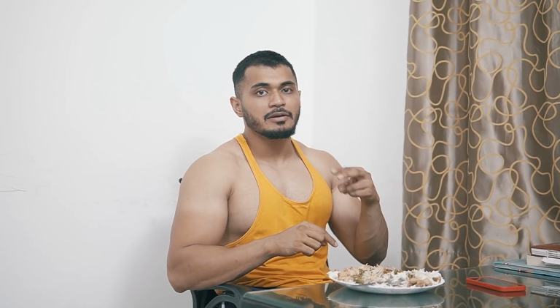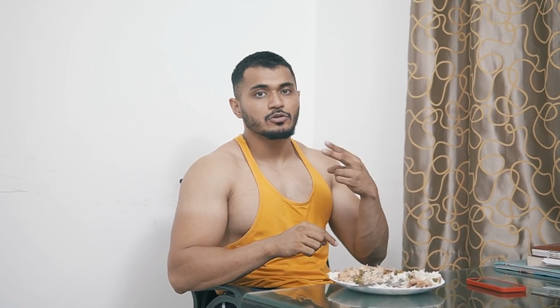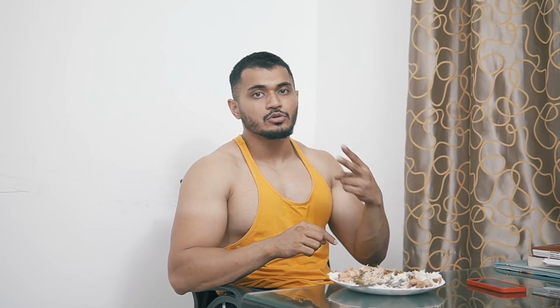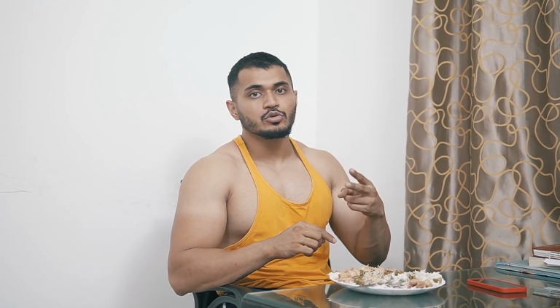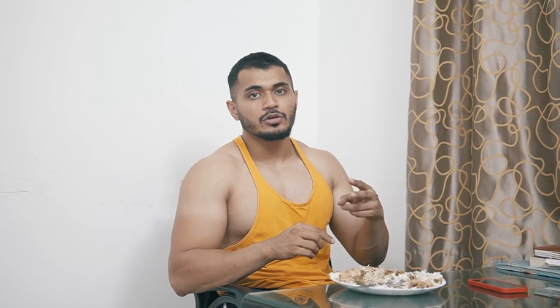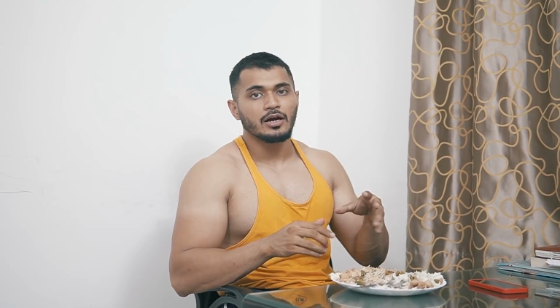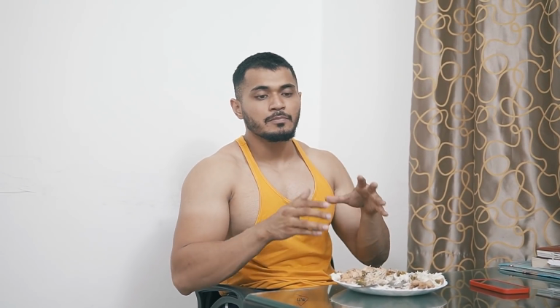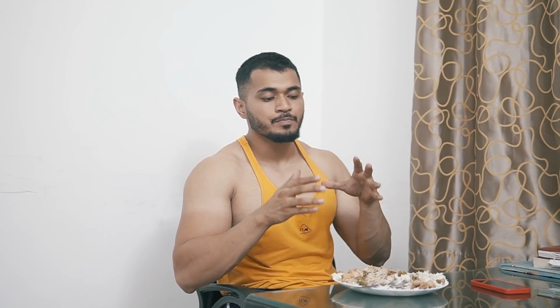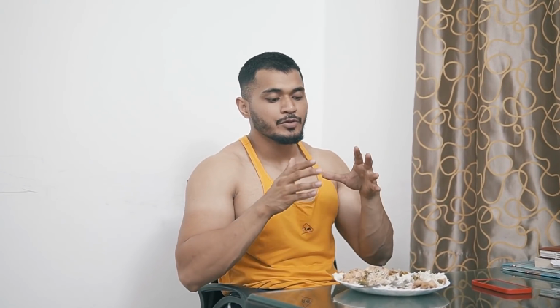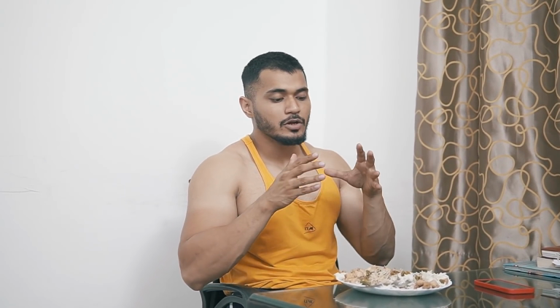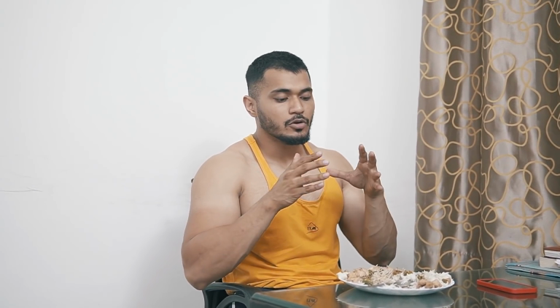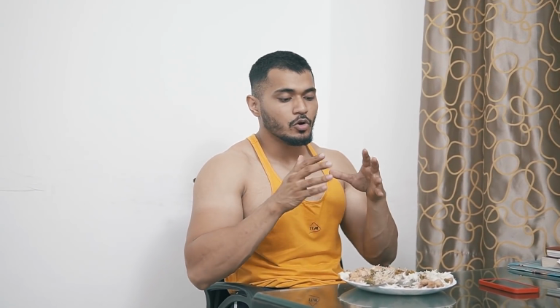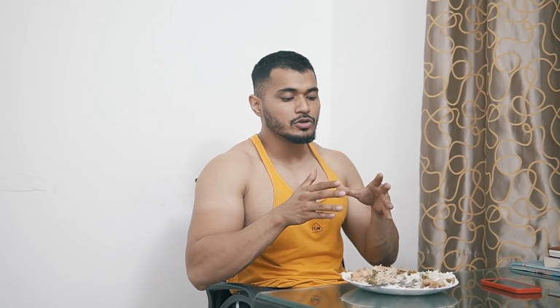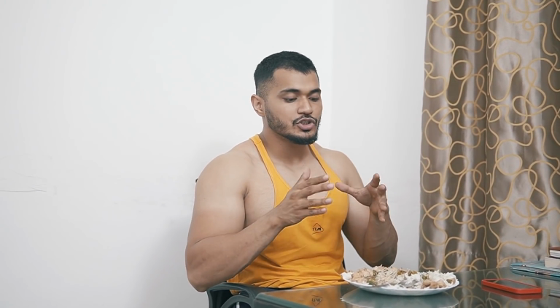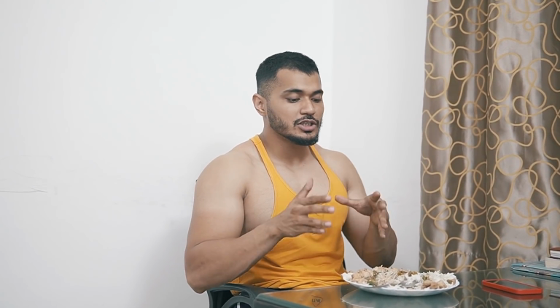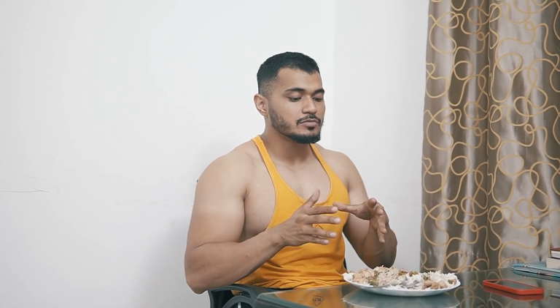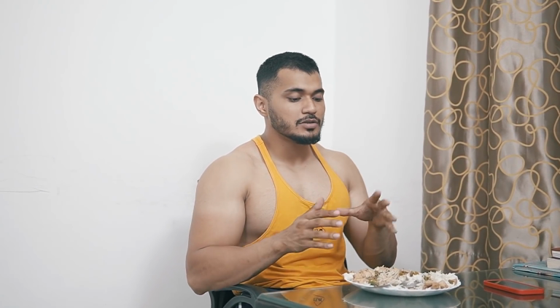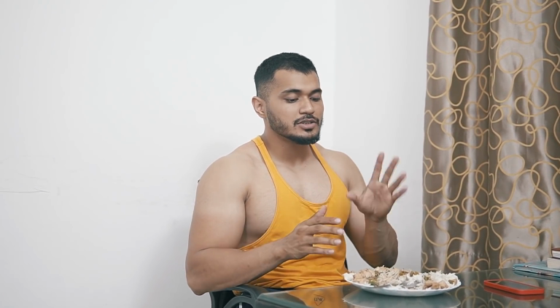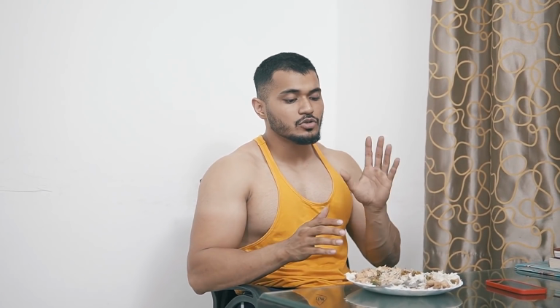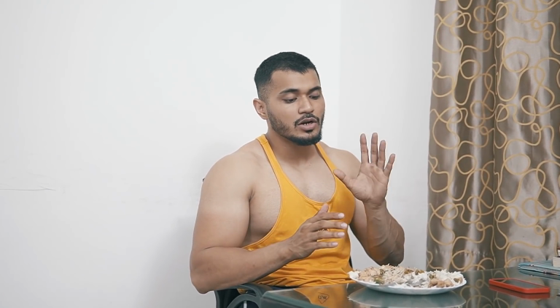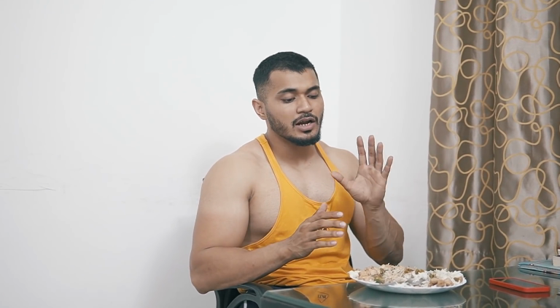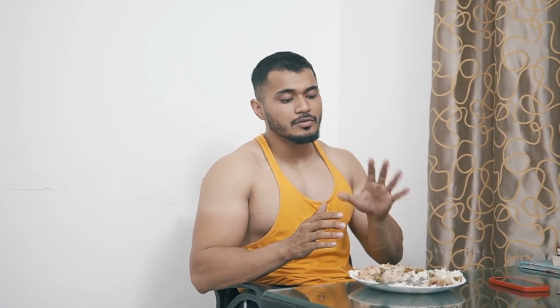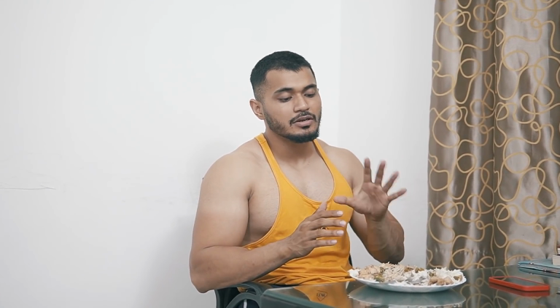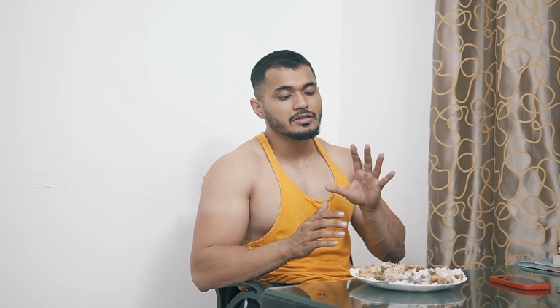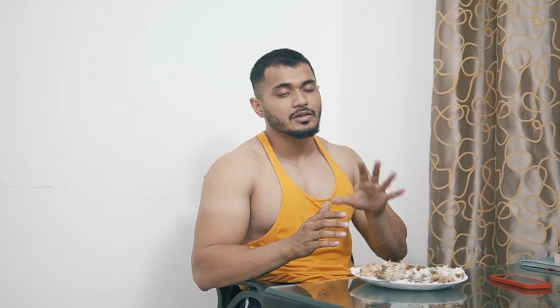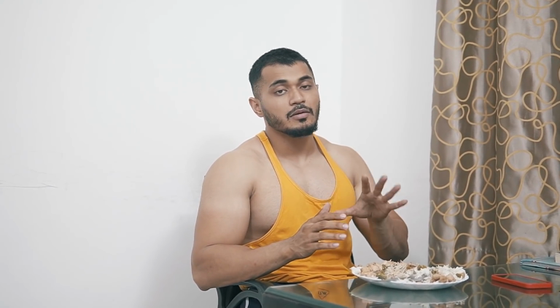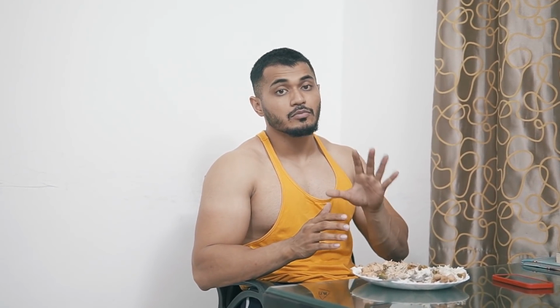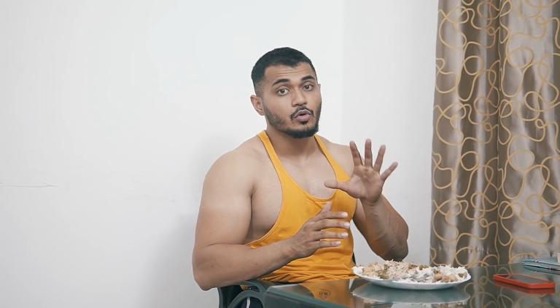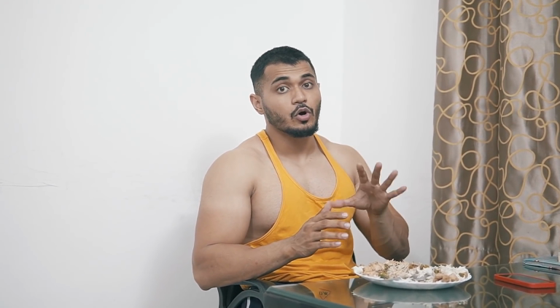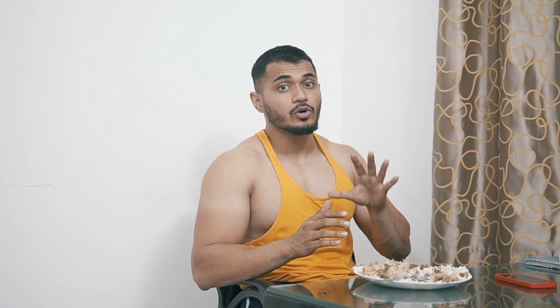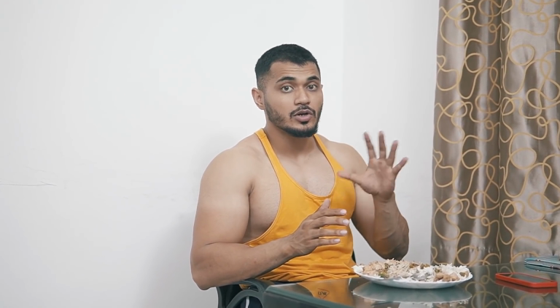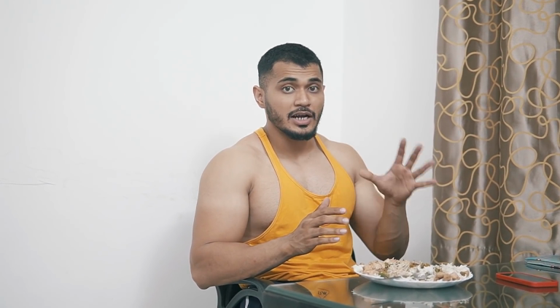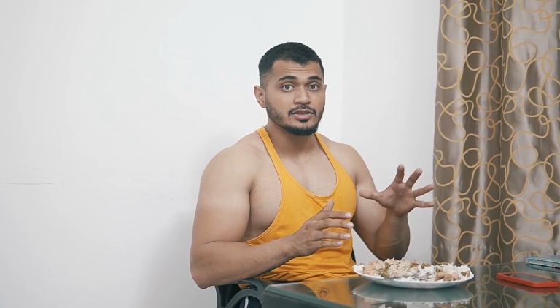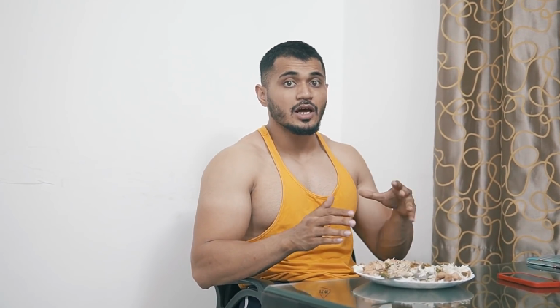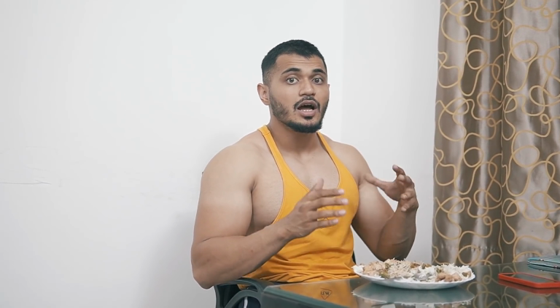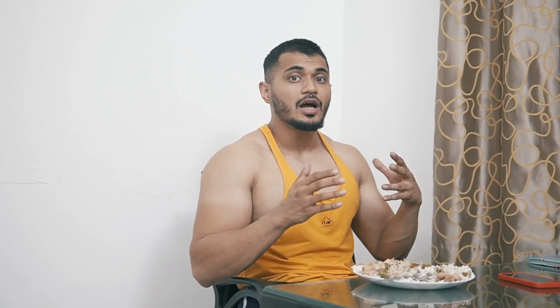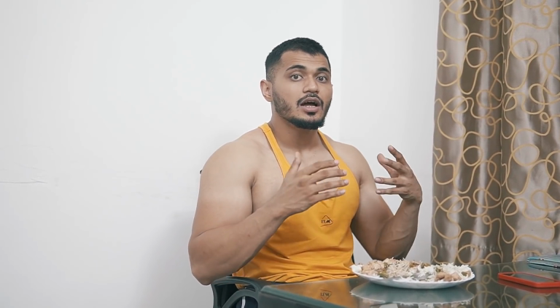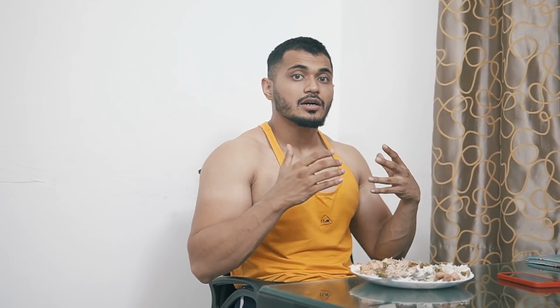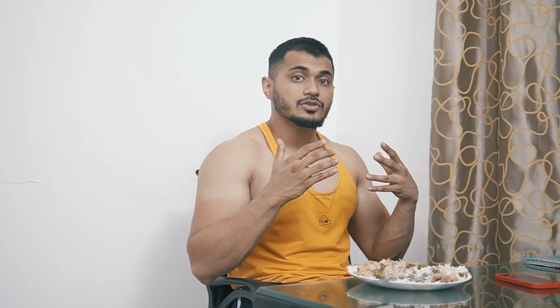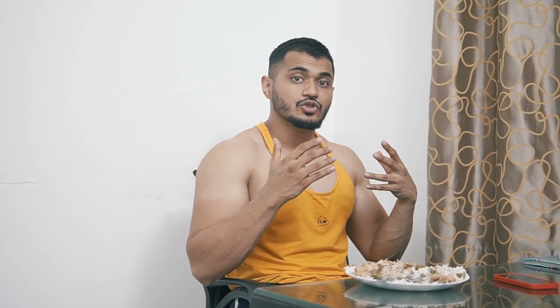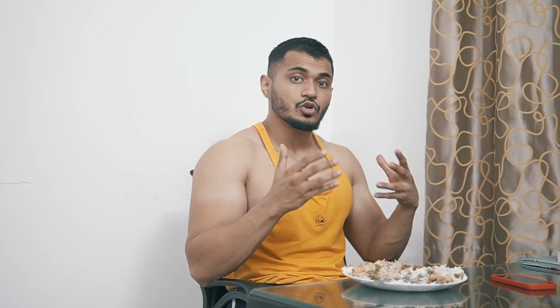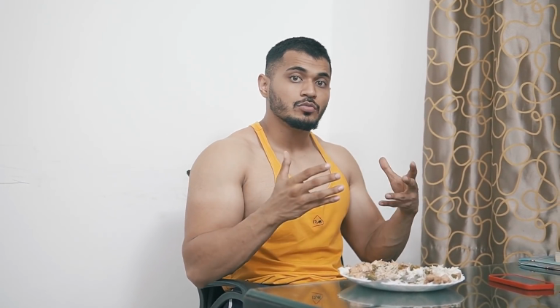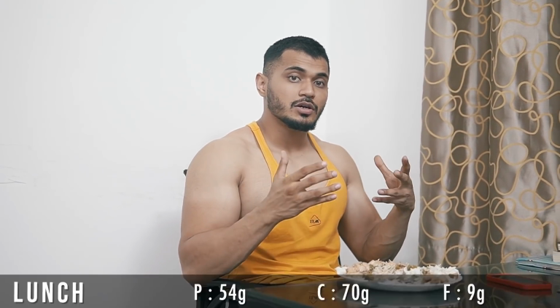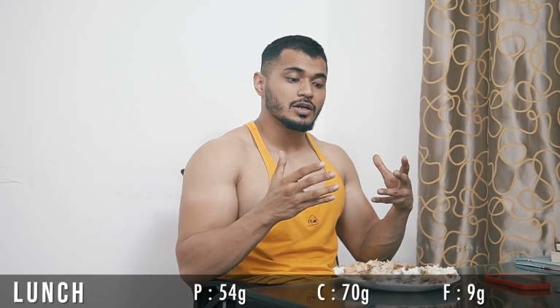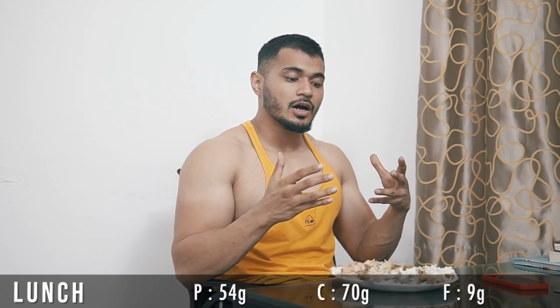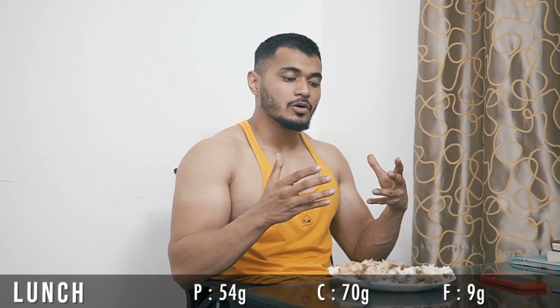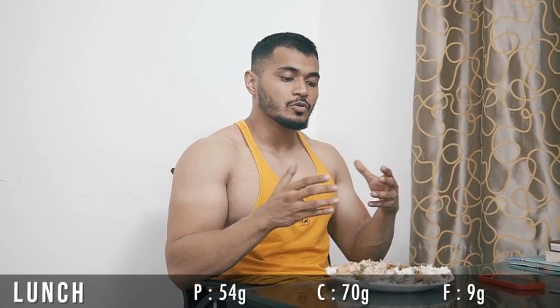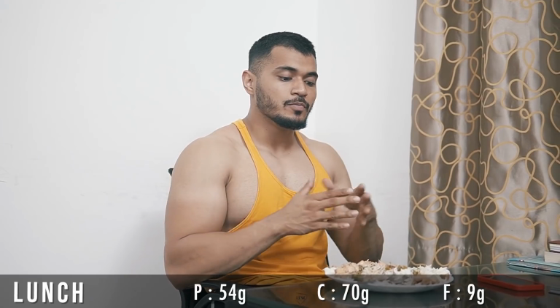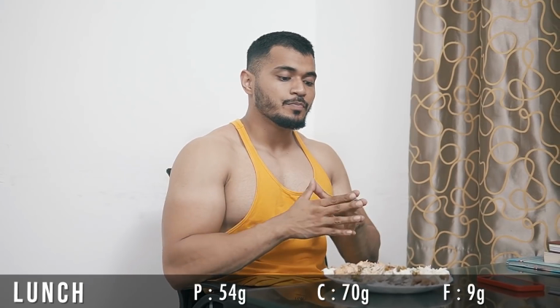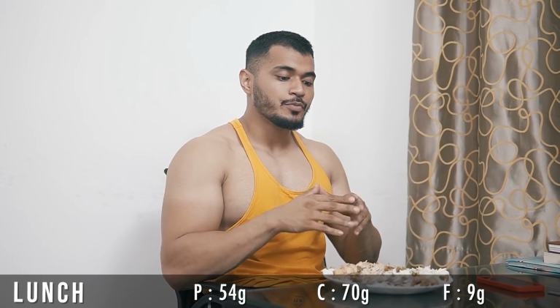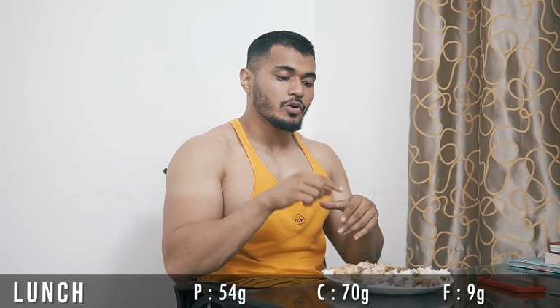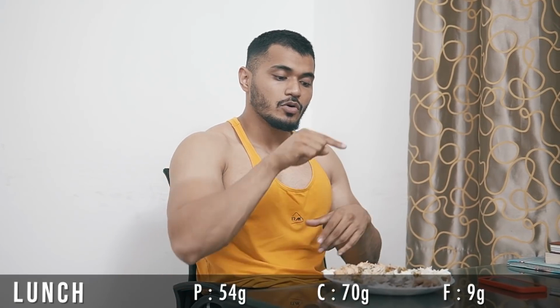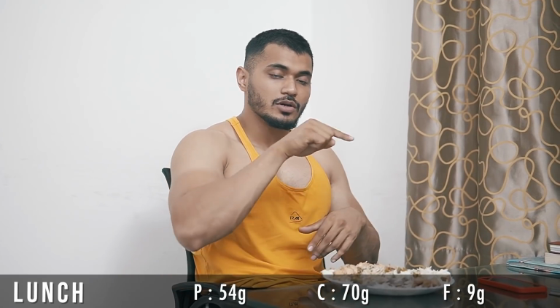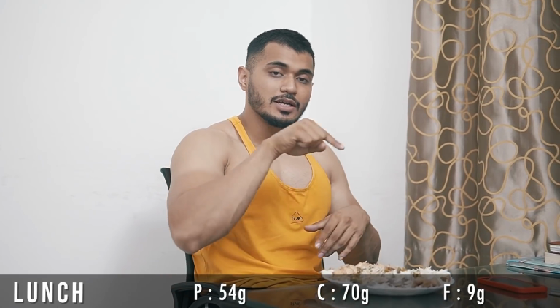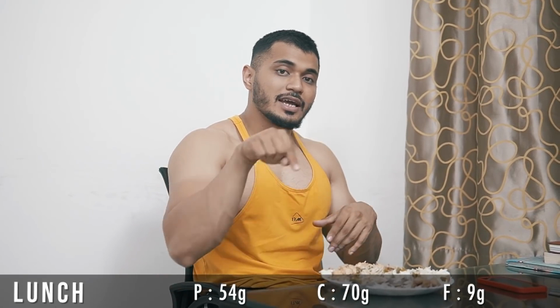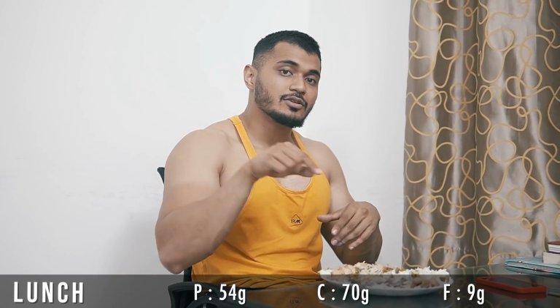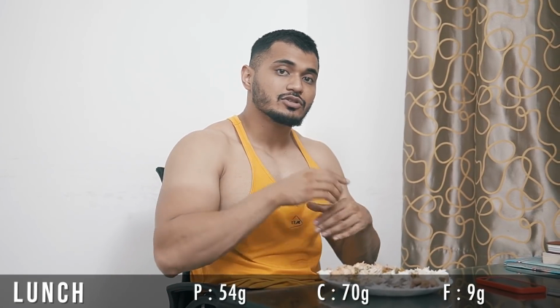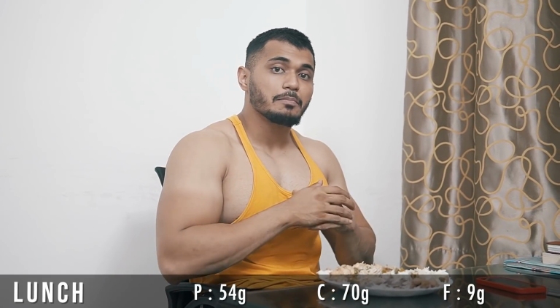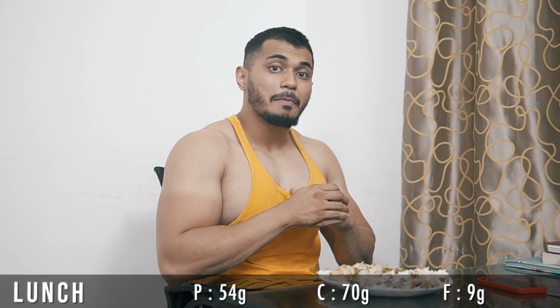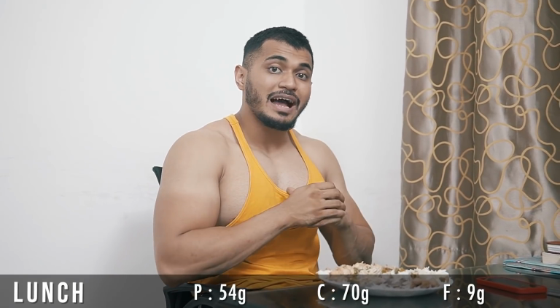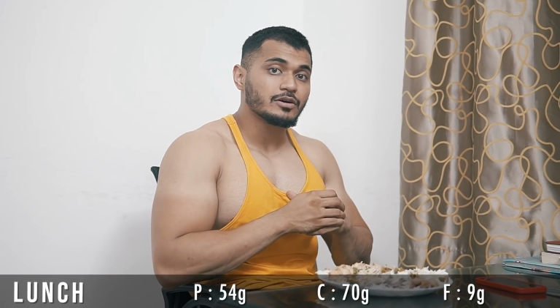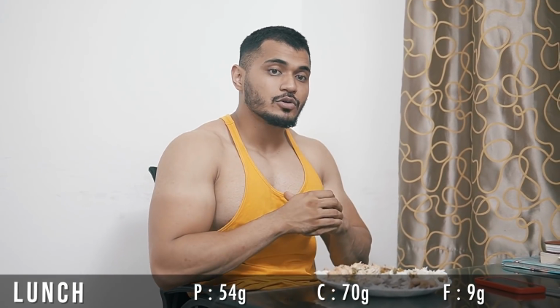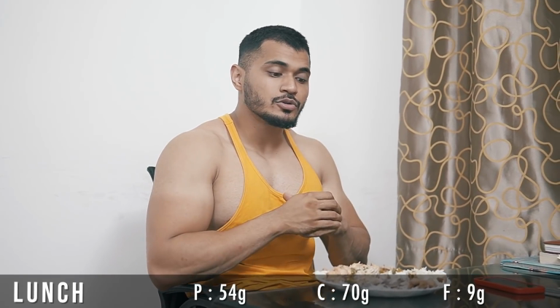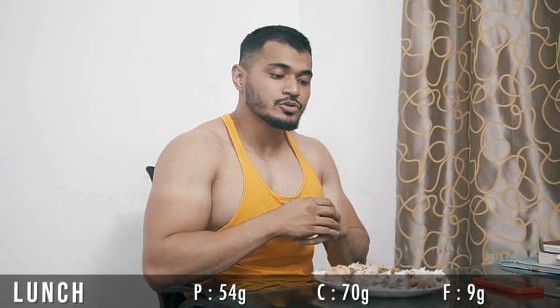I consume 200 grams raw chicken breast and 100 grams raw rice for lunch. Here are the macros for that meal.